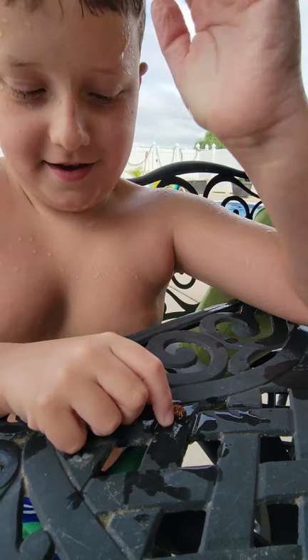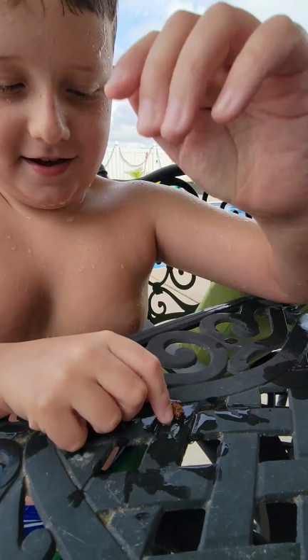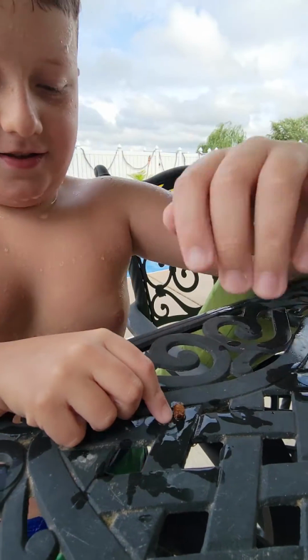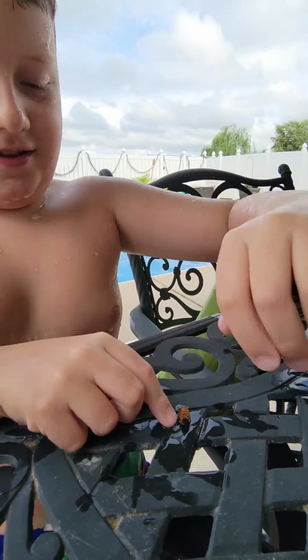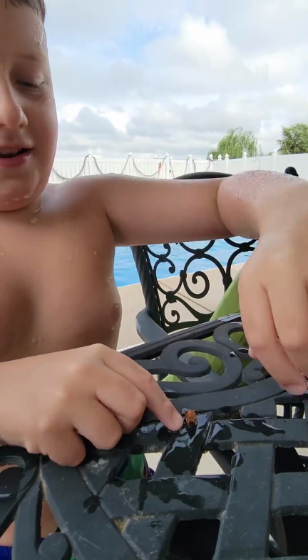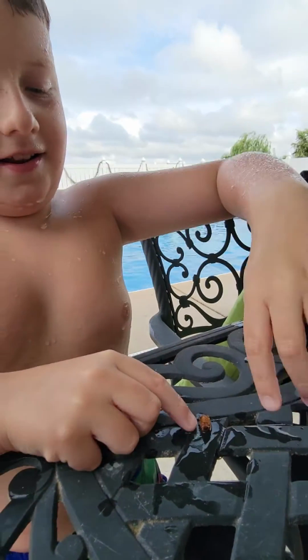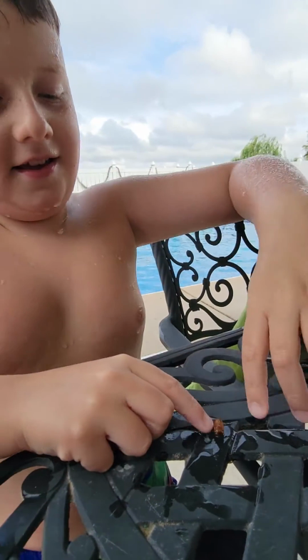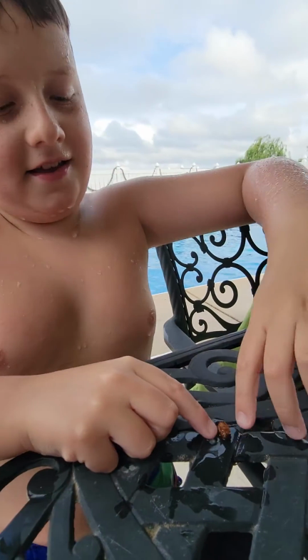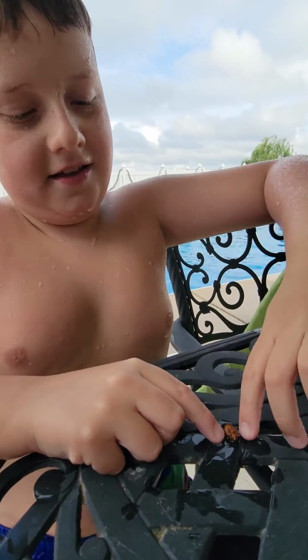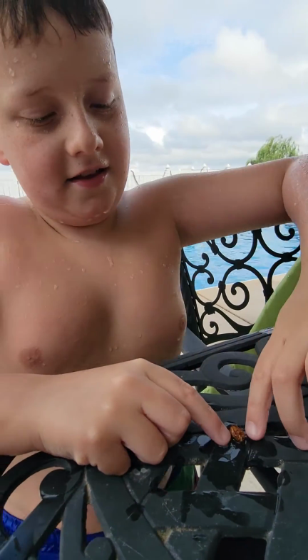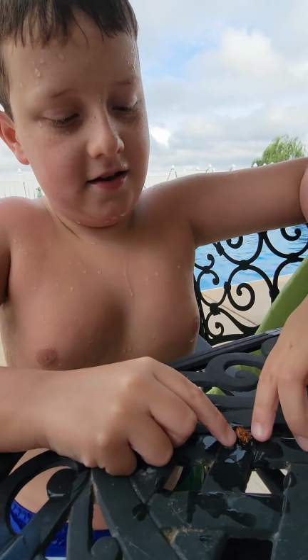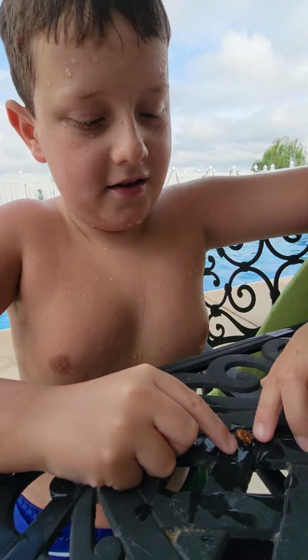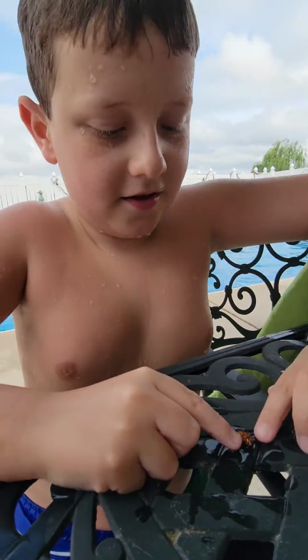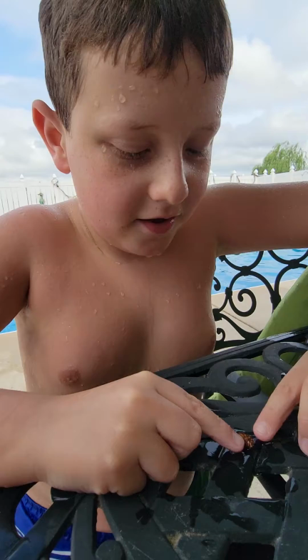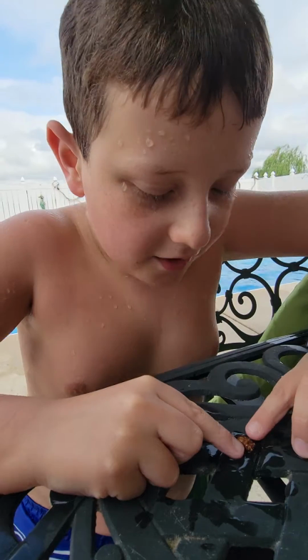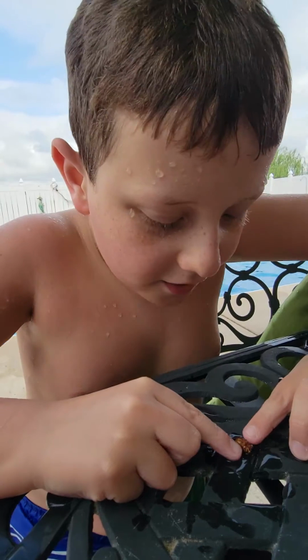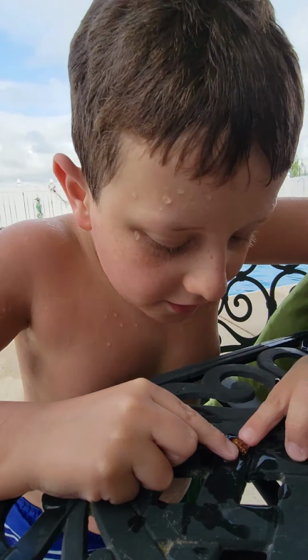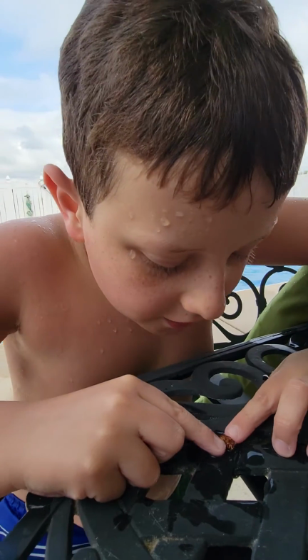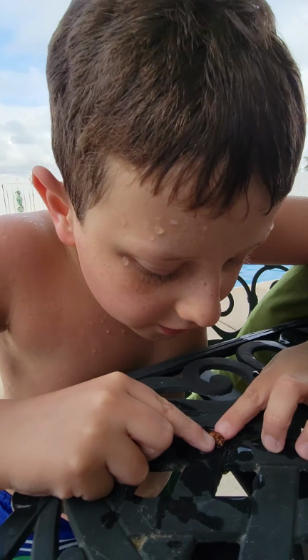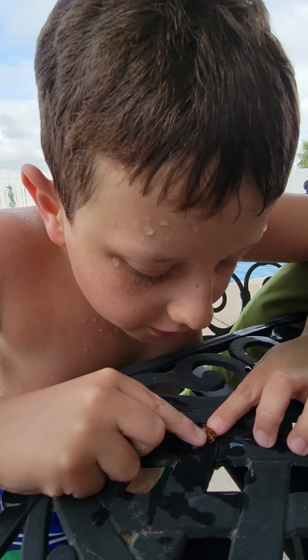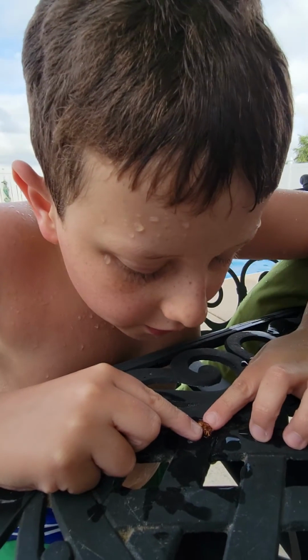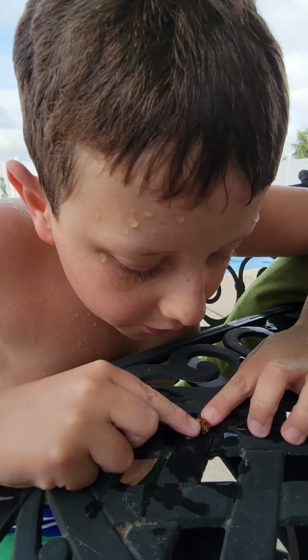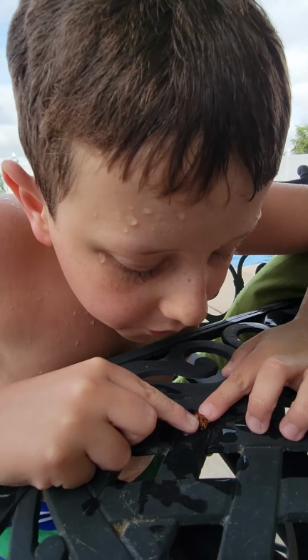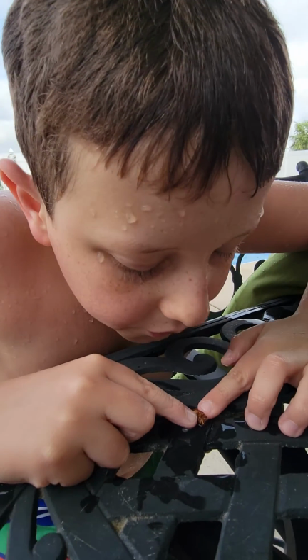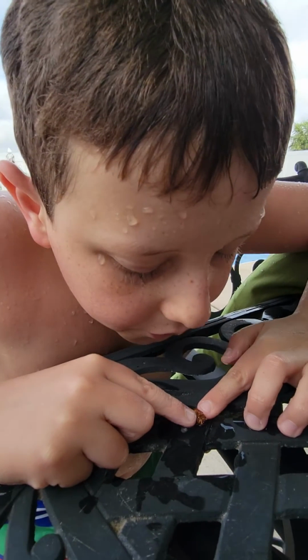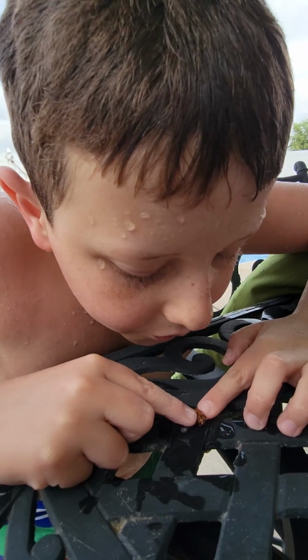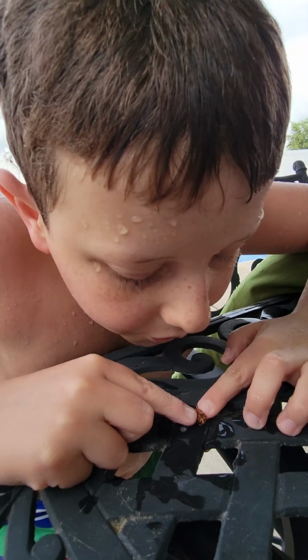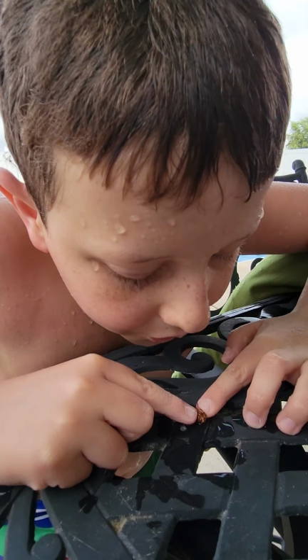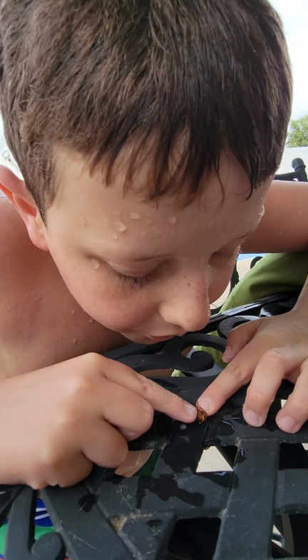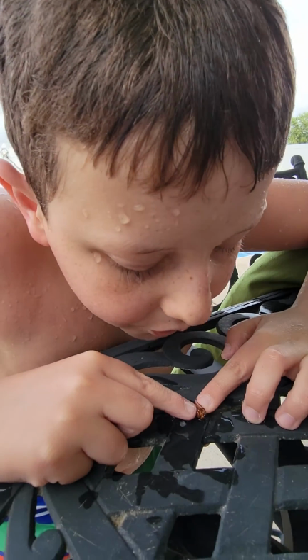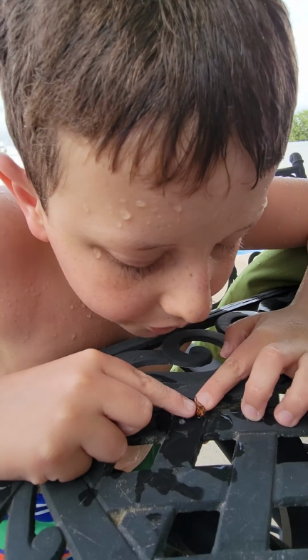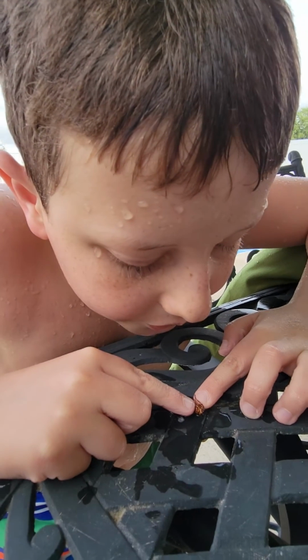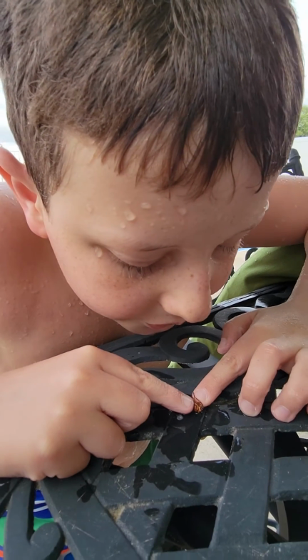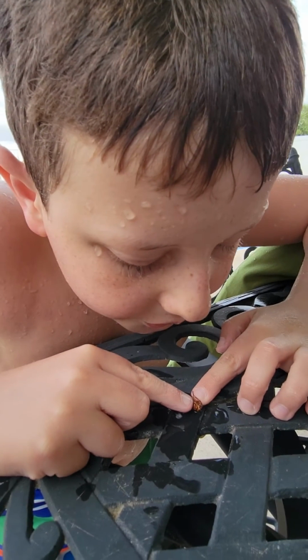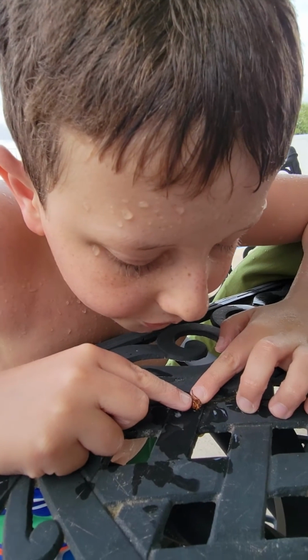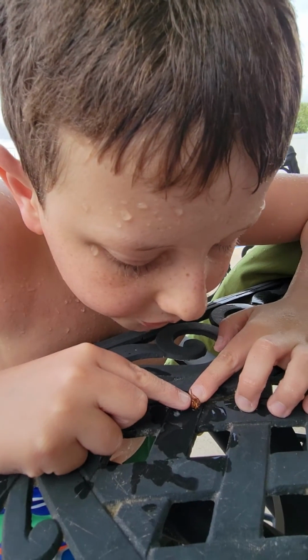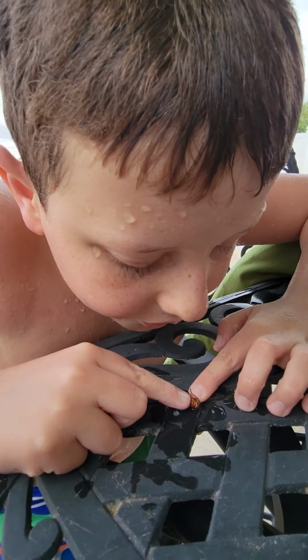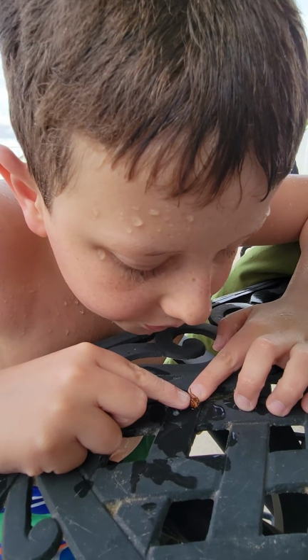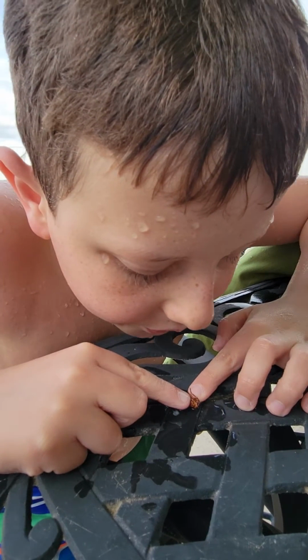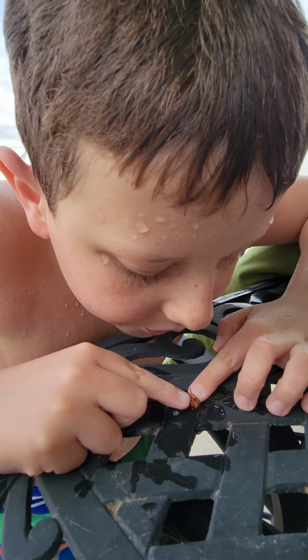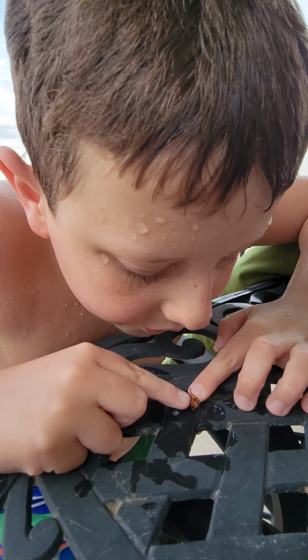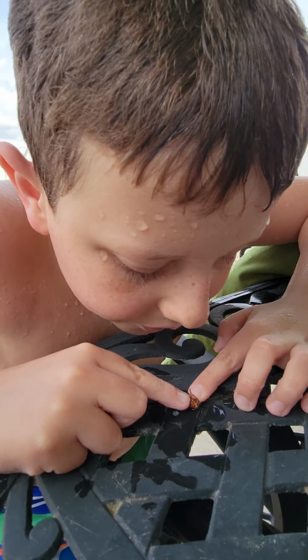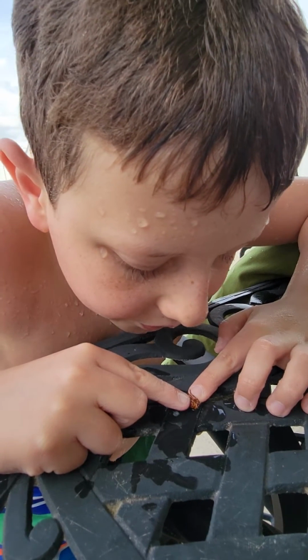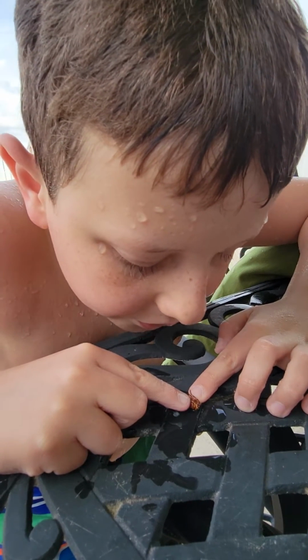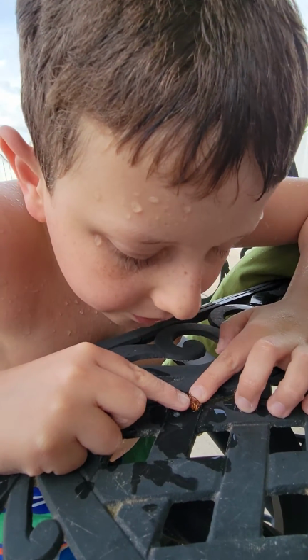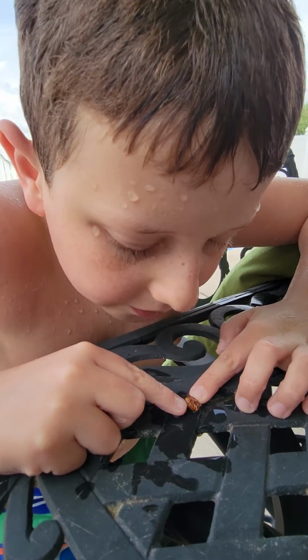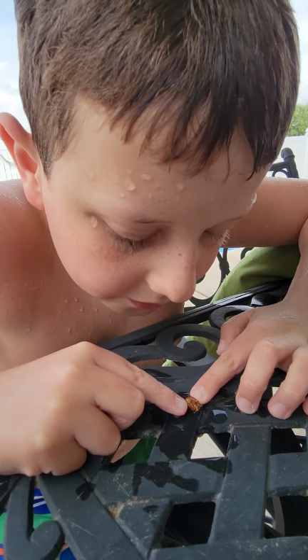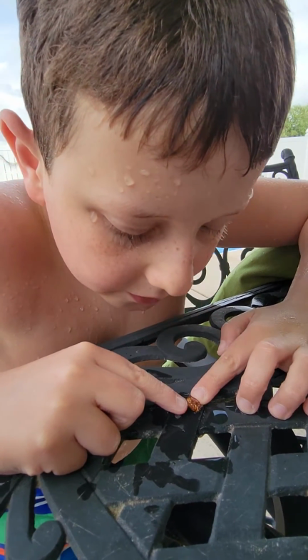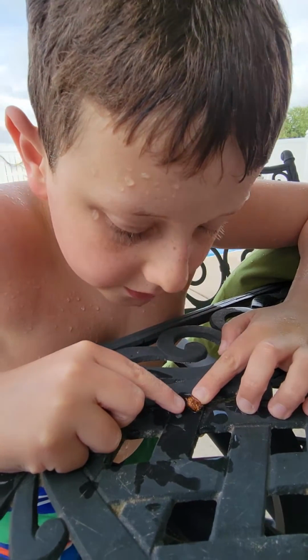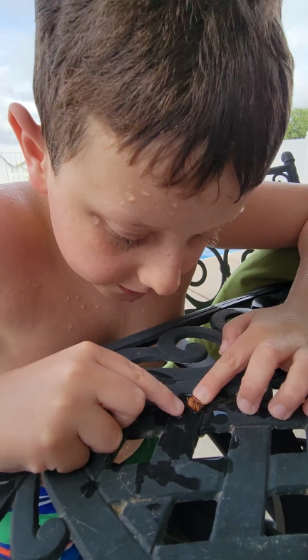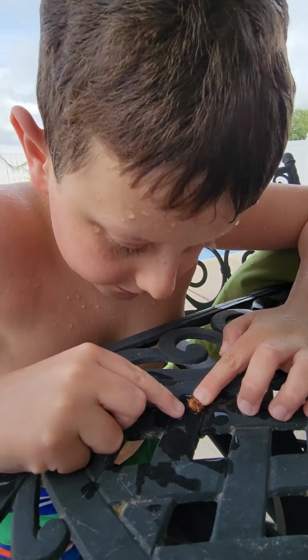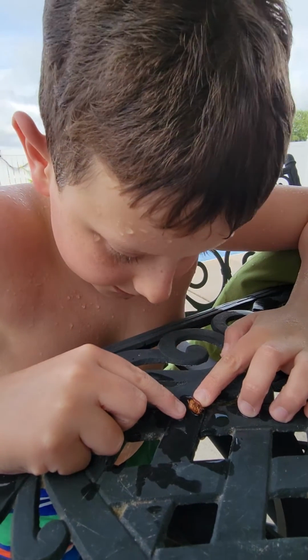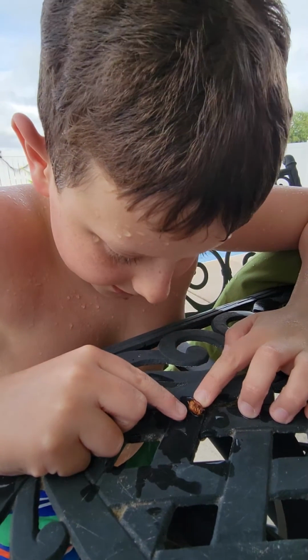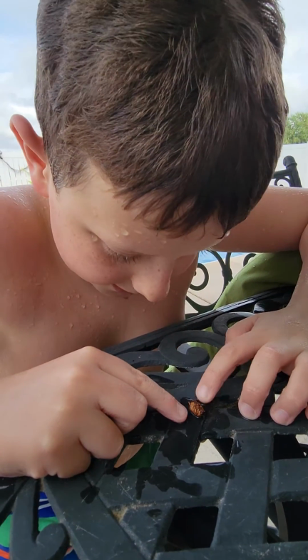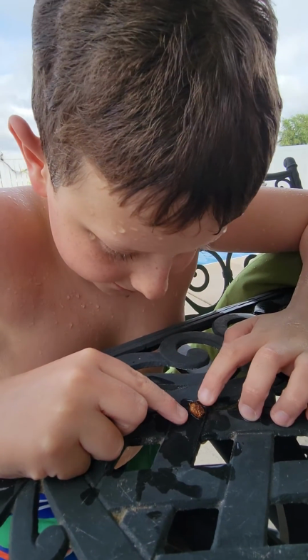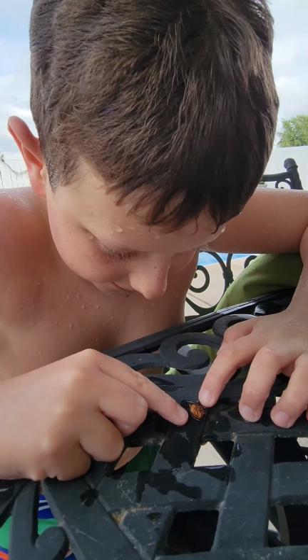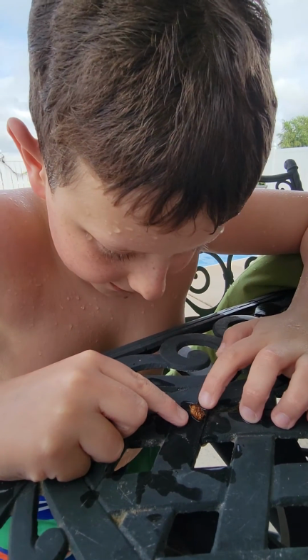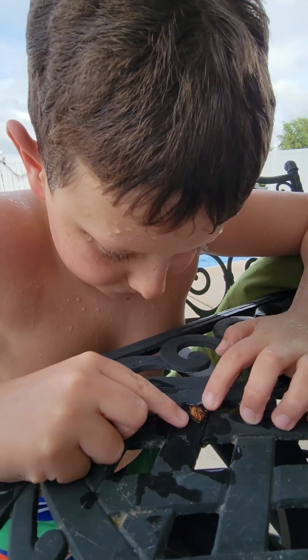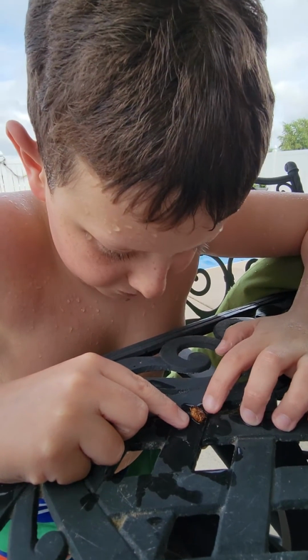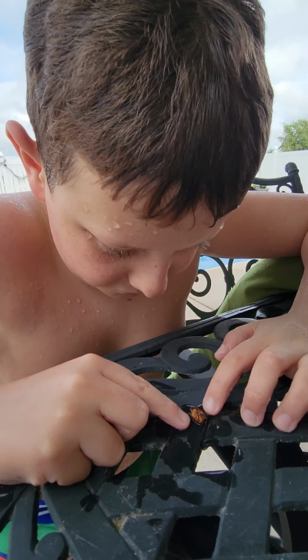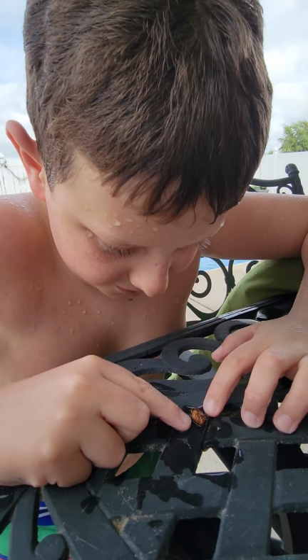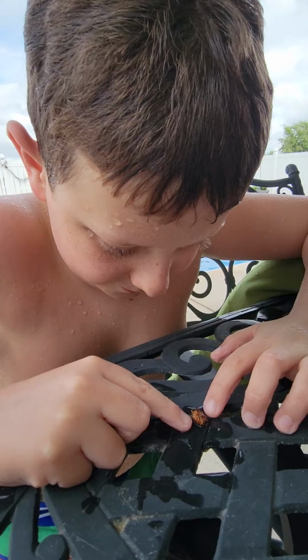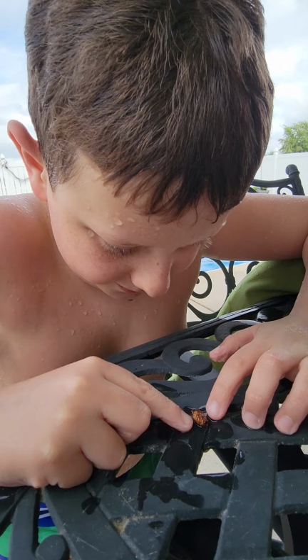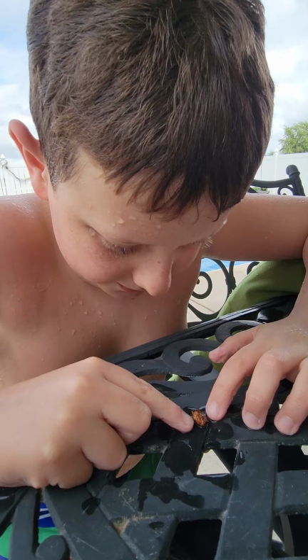And then... you see it? It's kind of moving a bit.